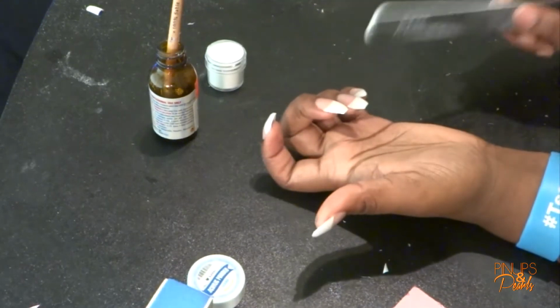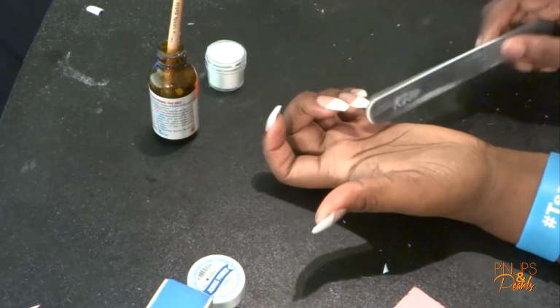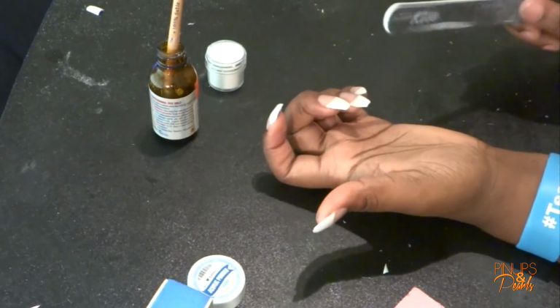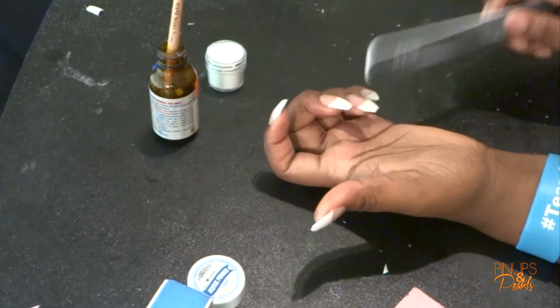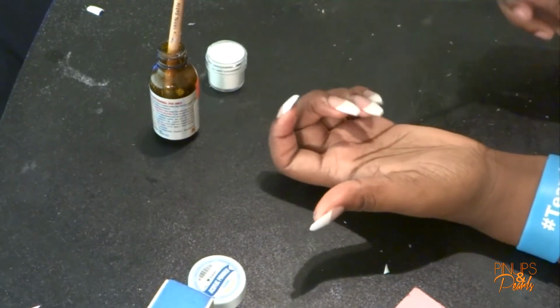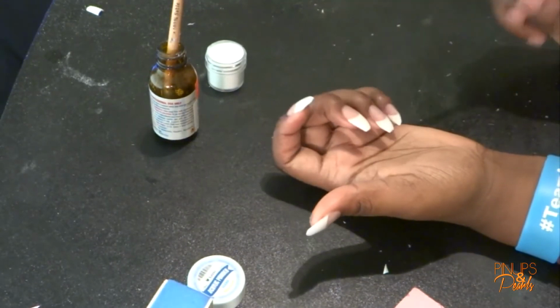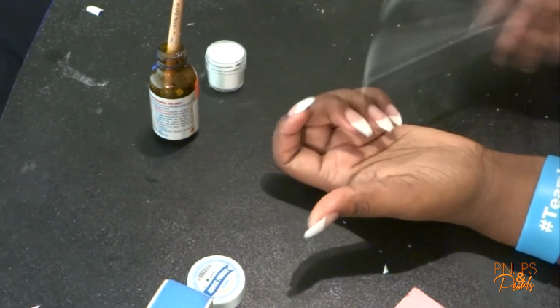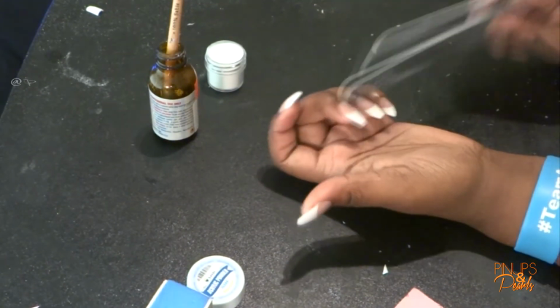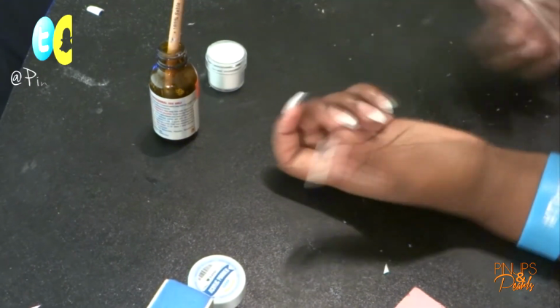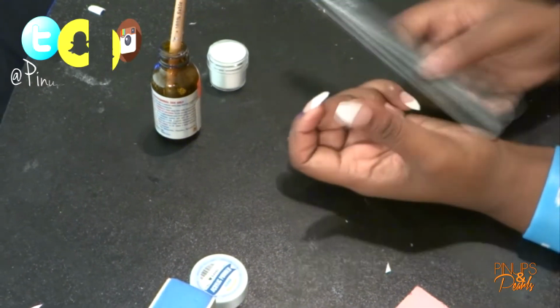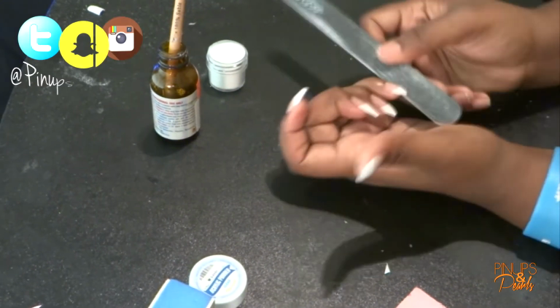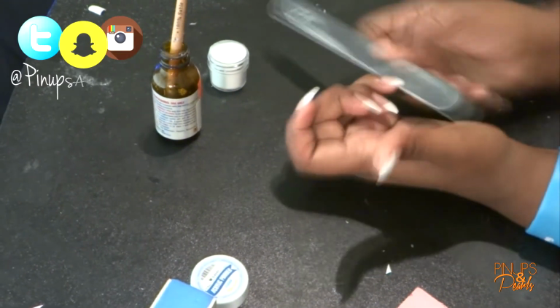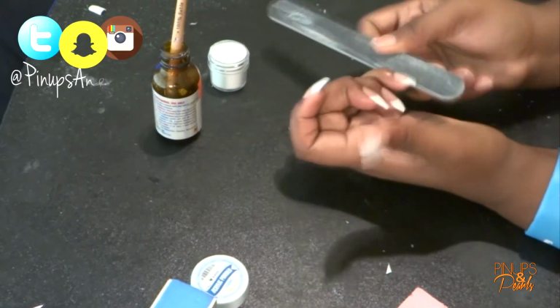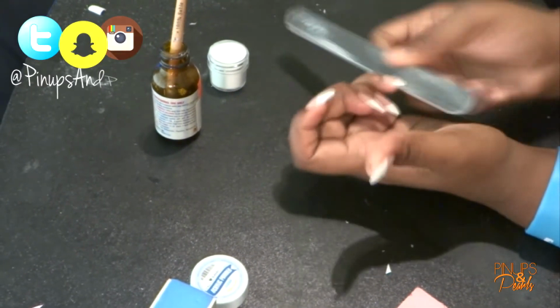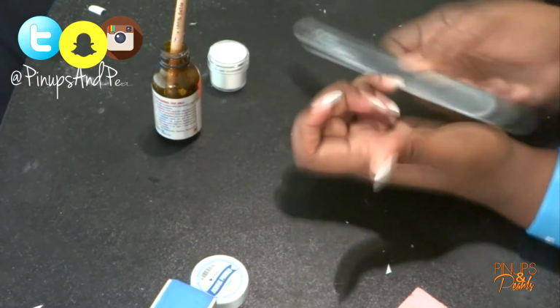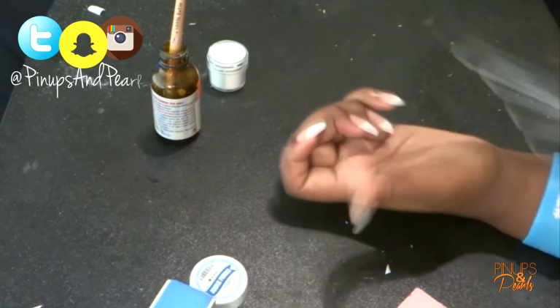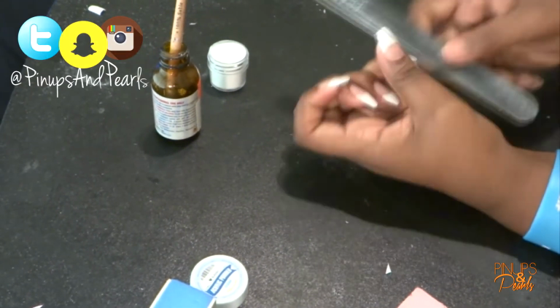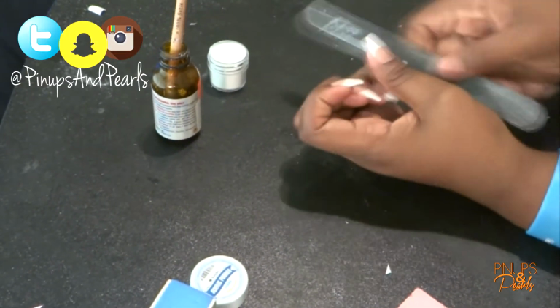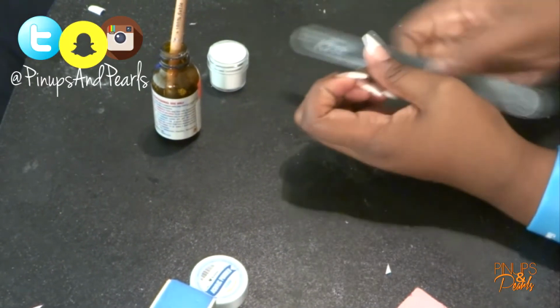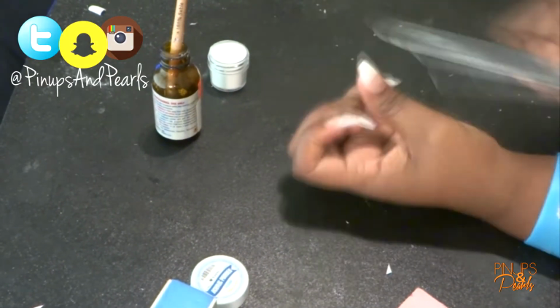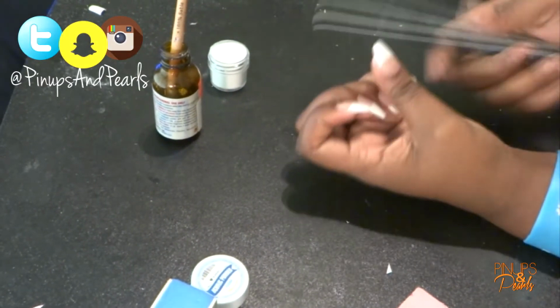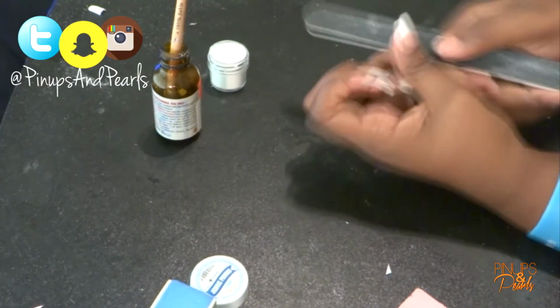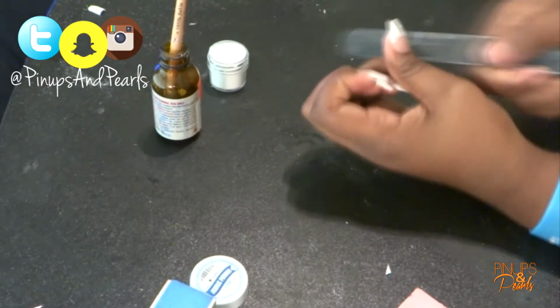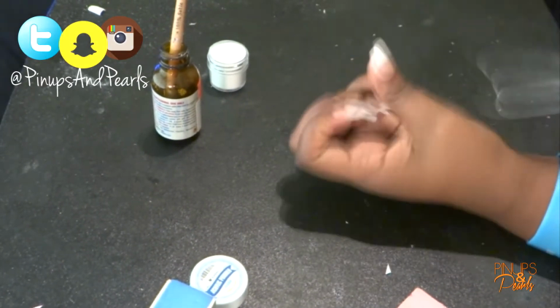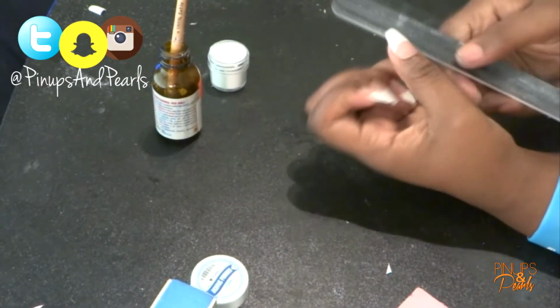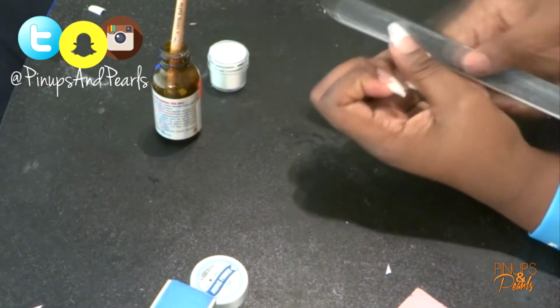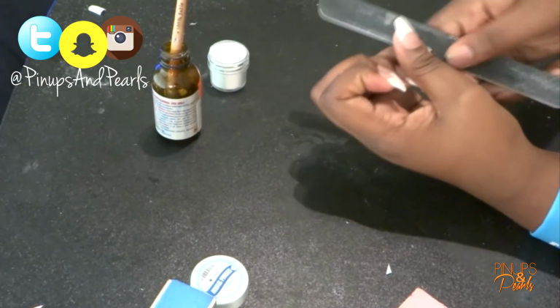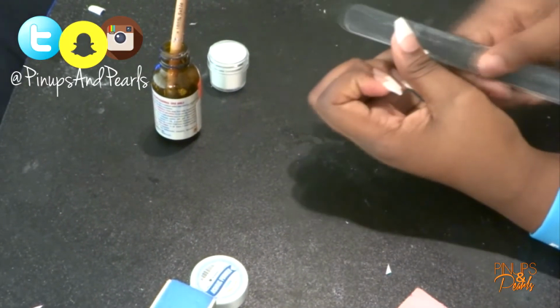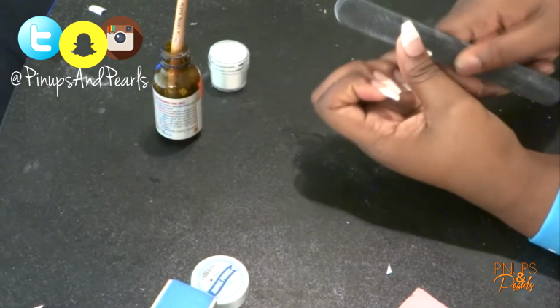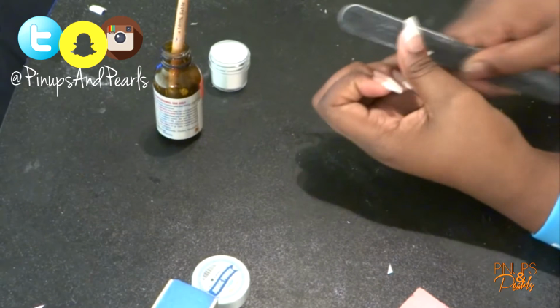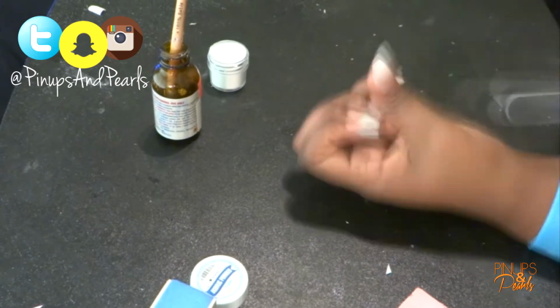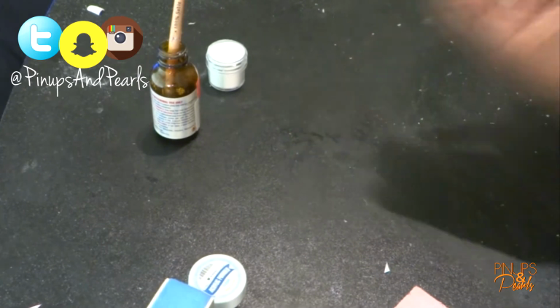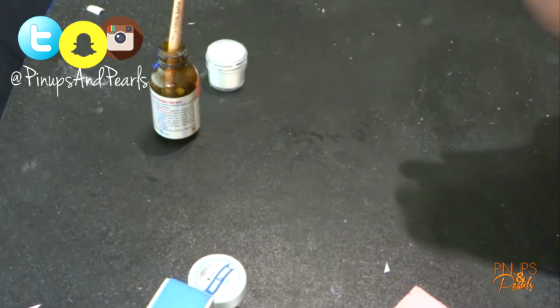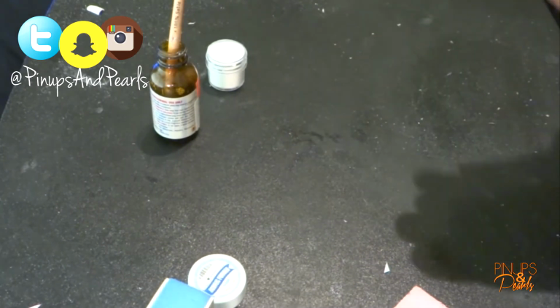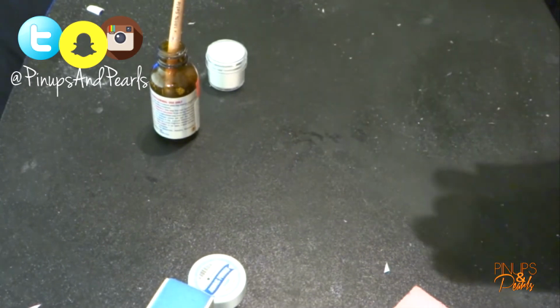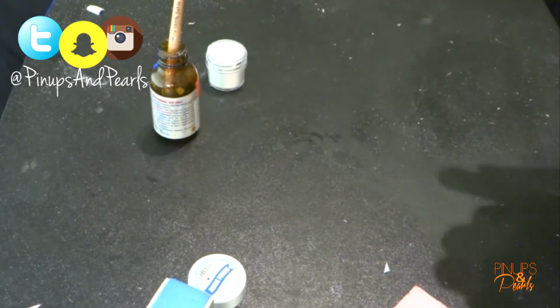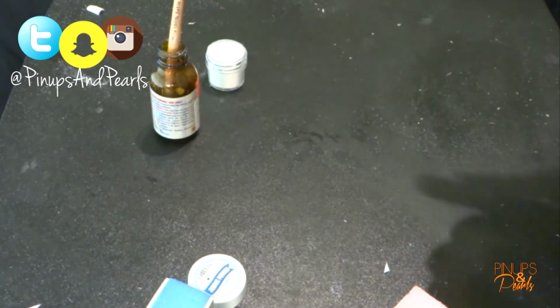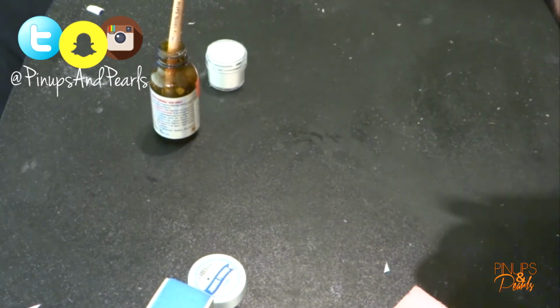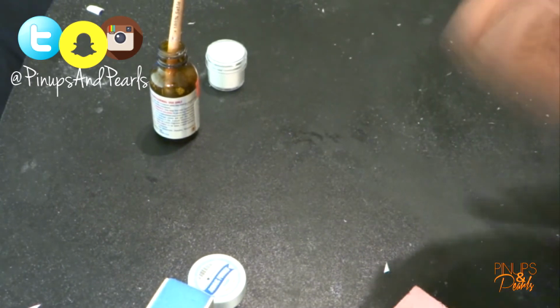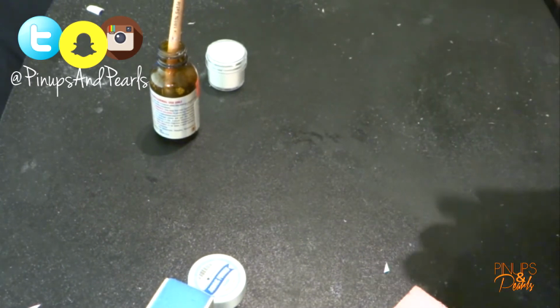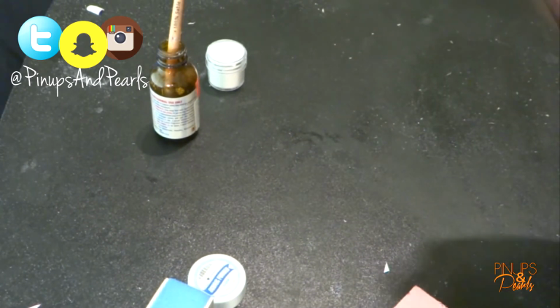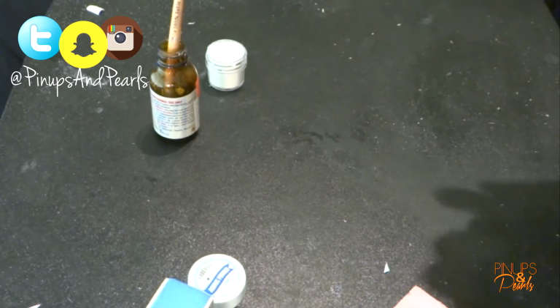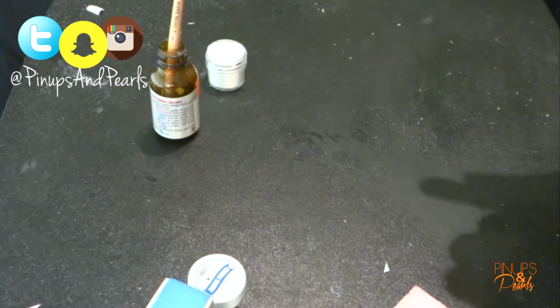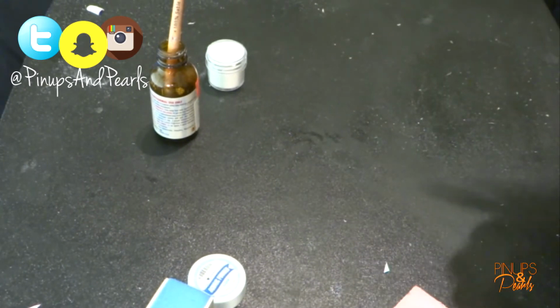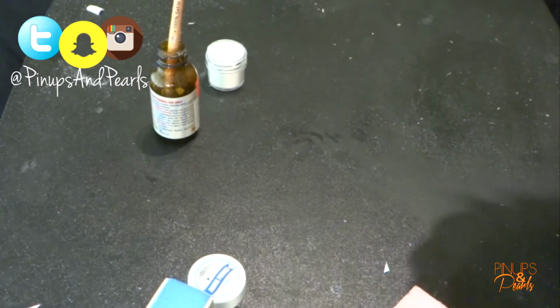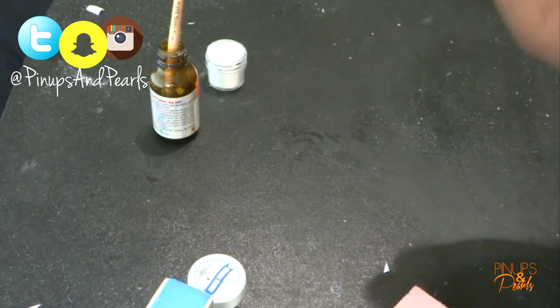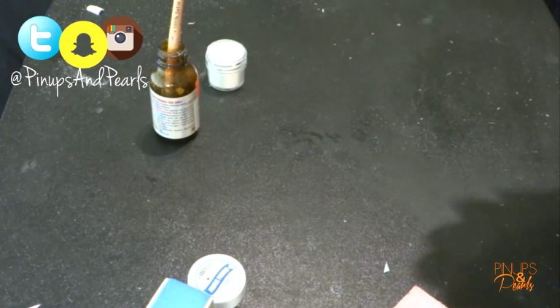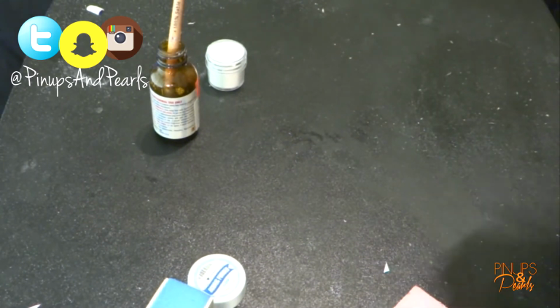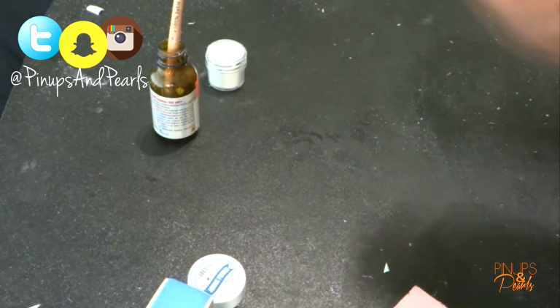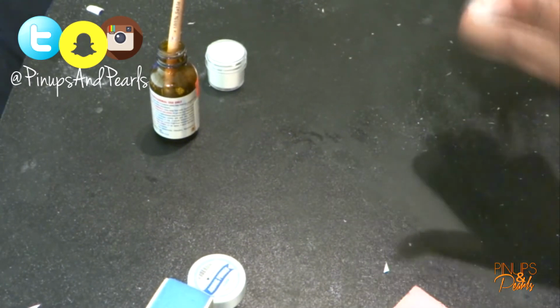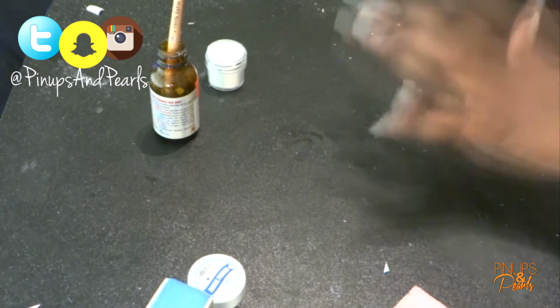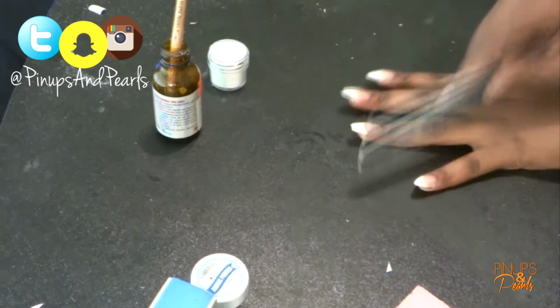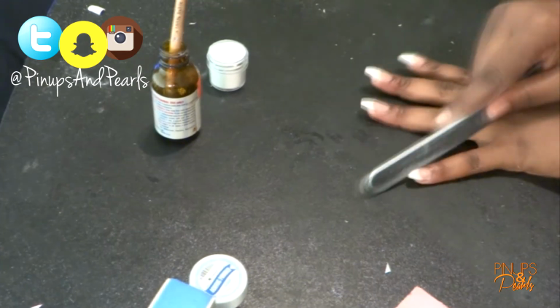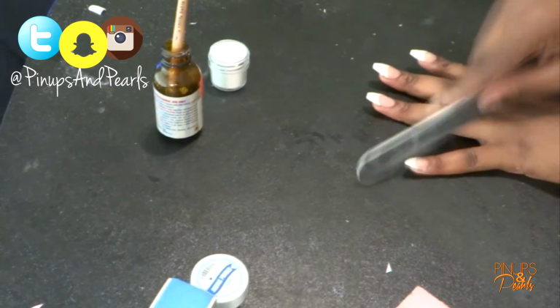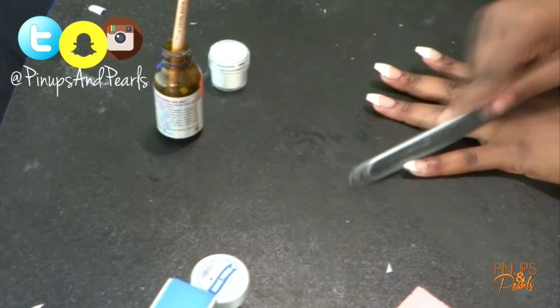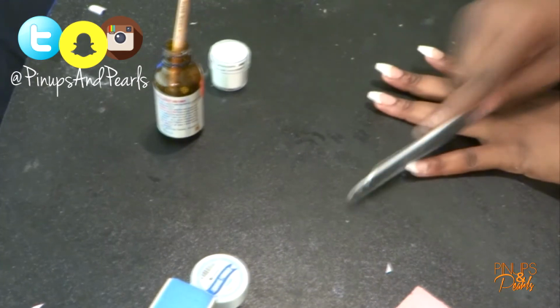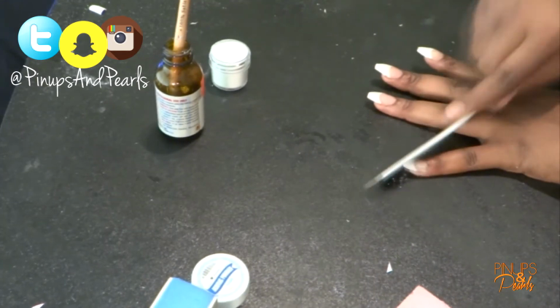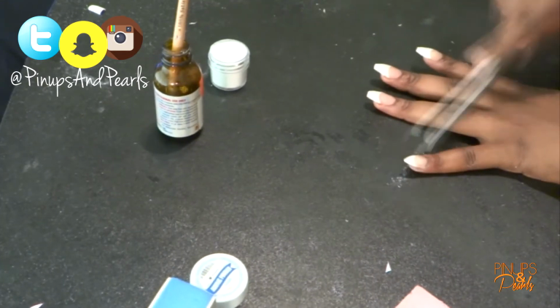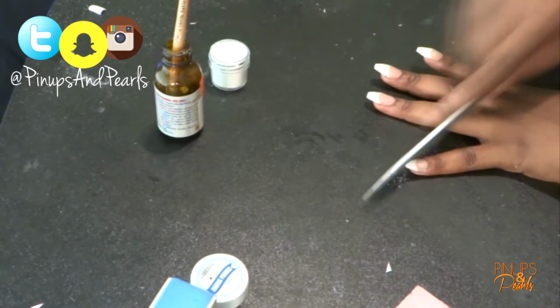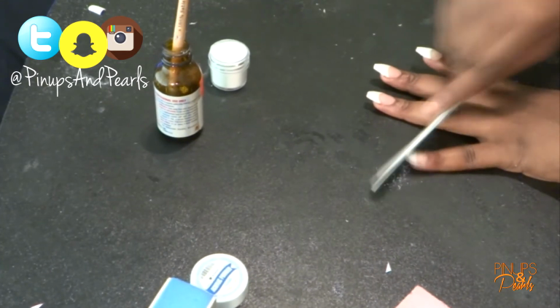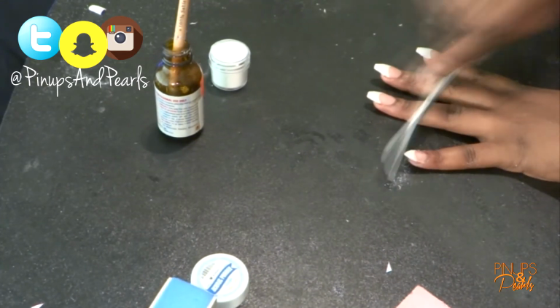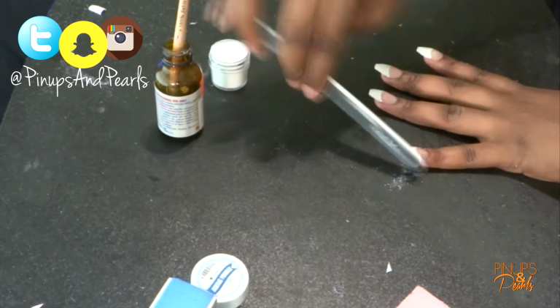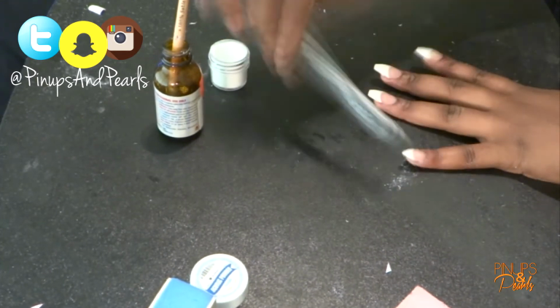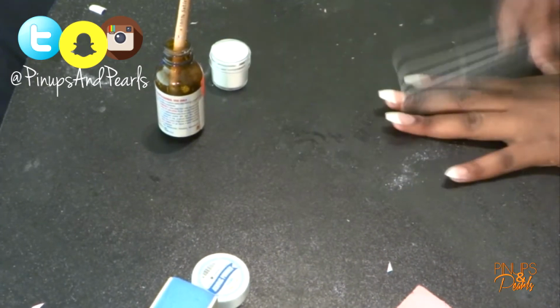Once the acrylic has cured and I'm sure it's dry, I'm going to go ahead and continue filing them to make sure everything is nice and smooth.